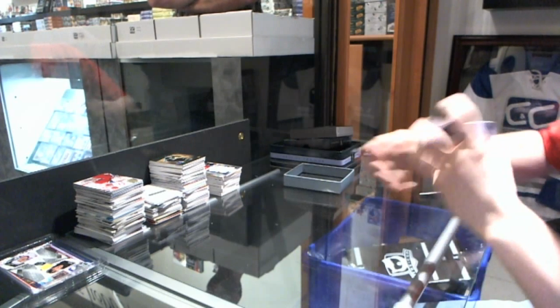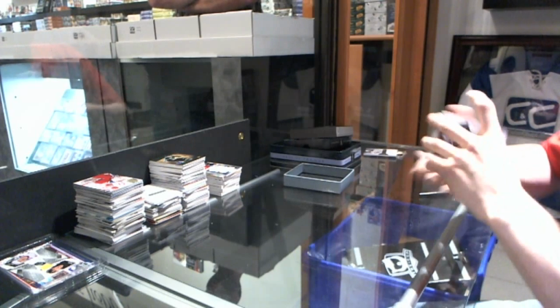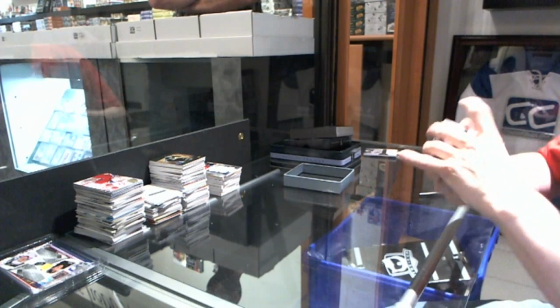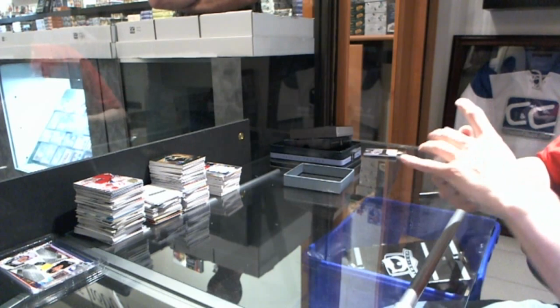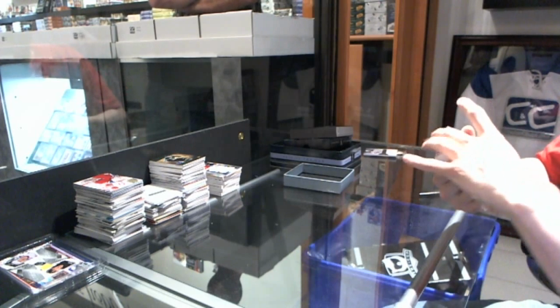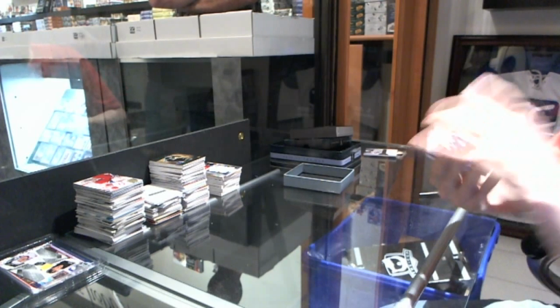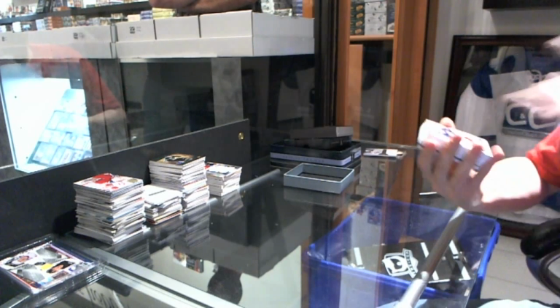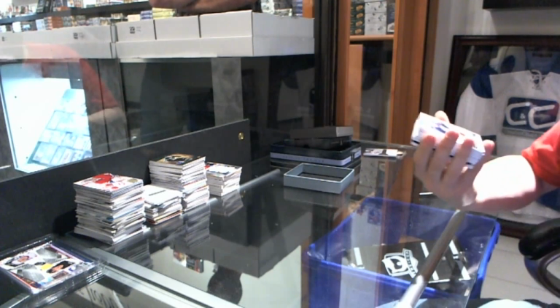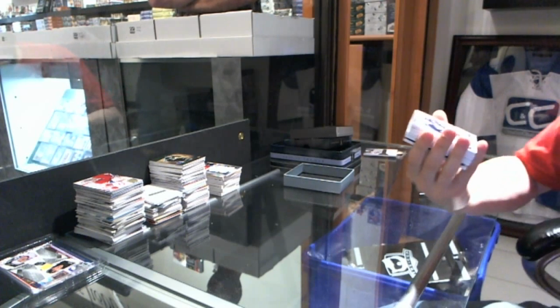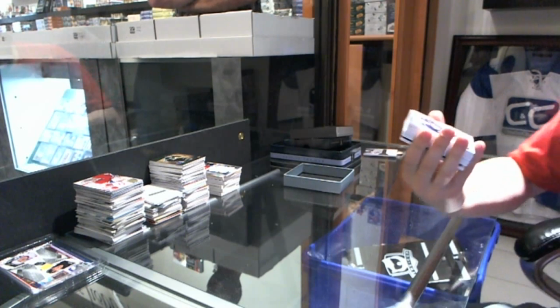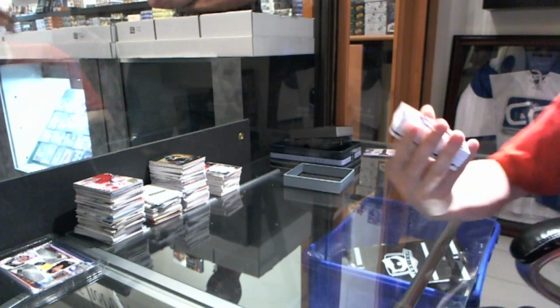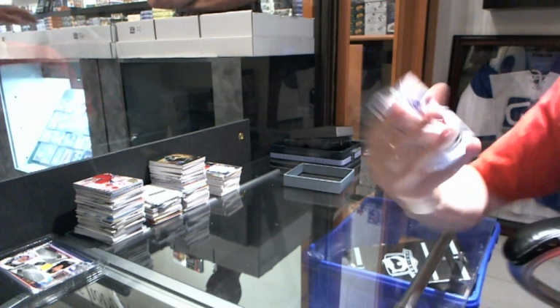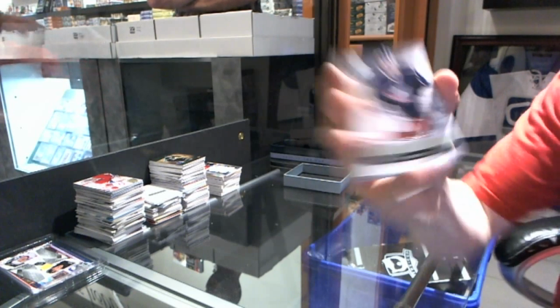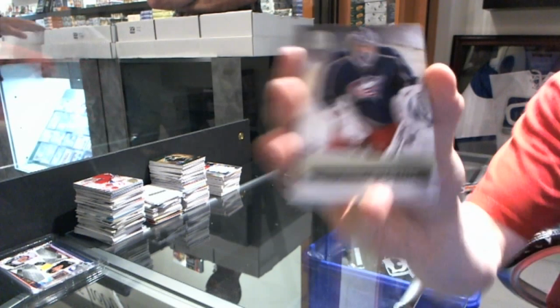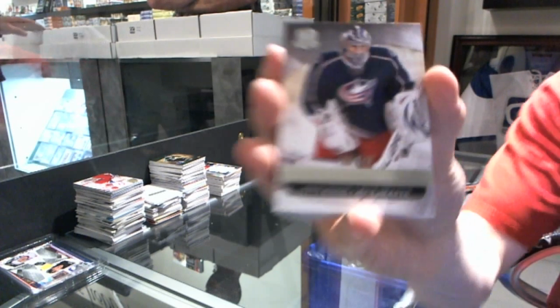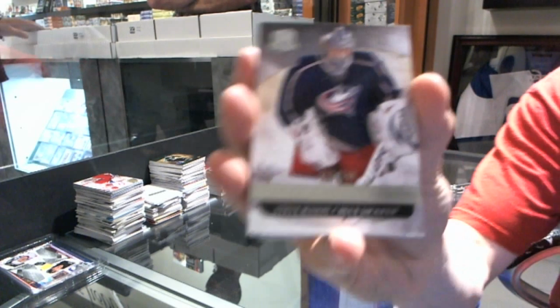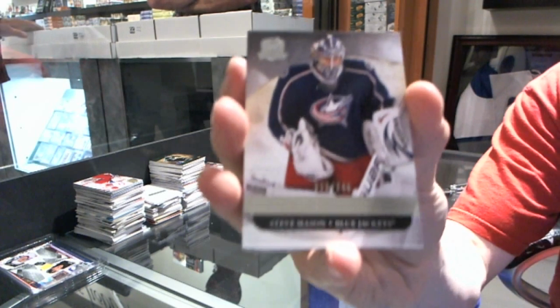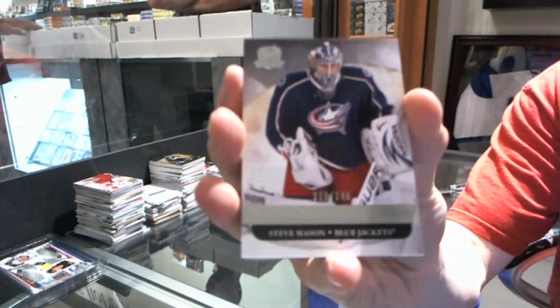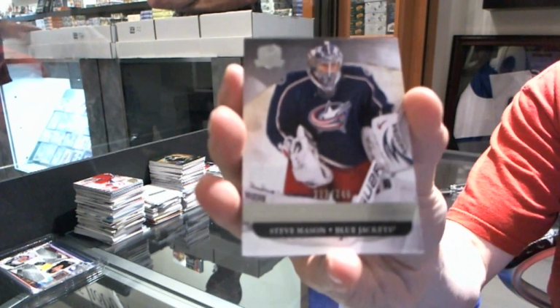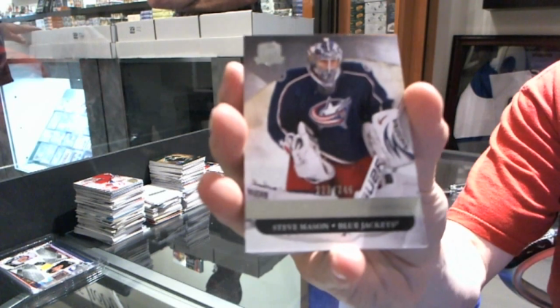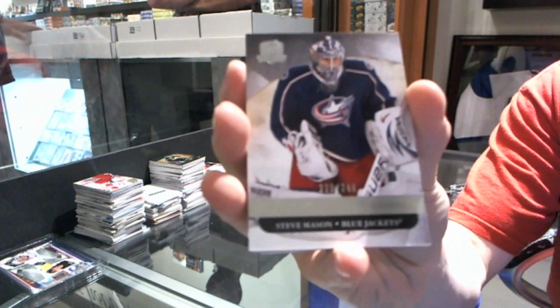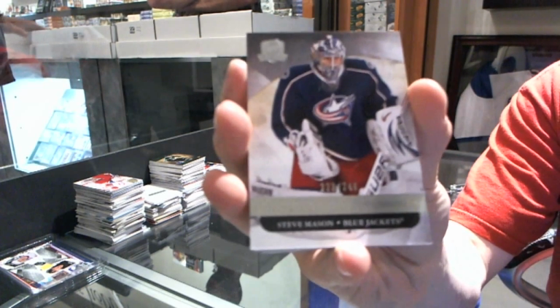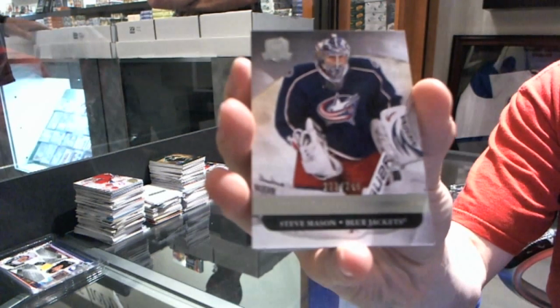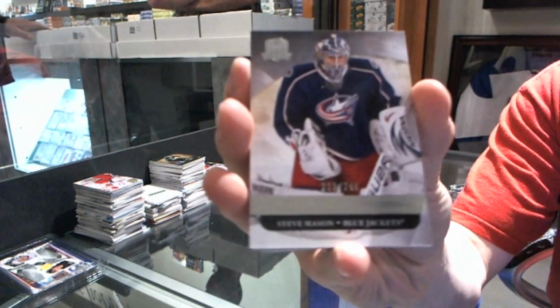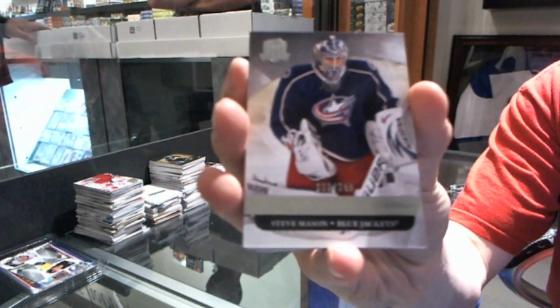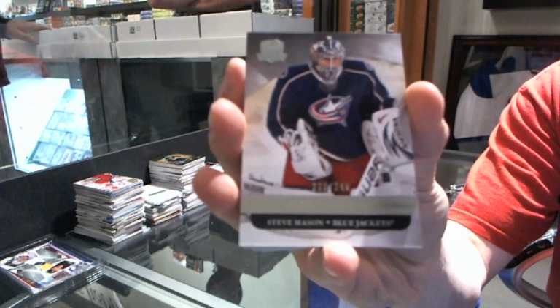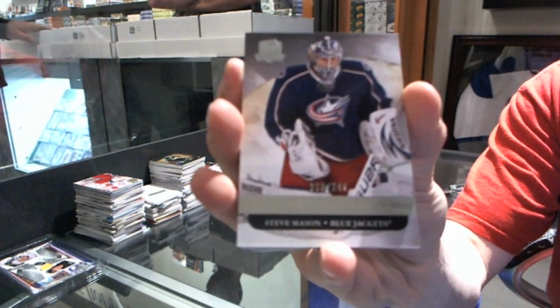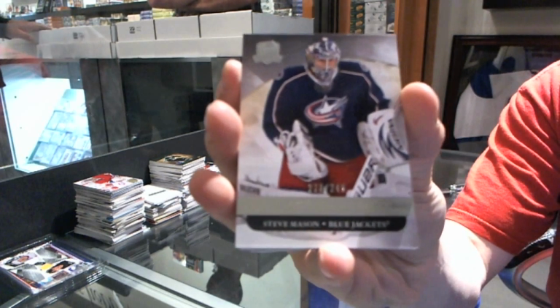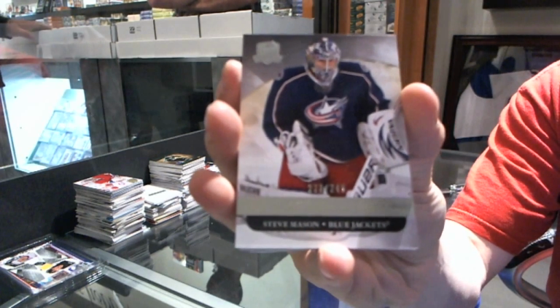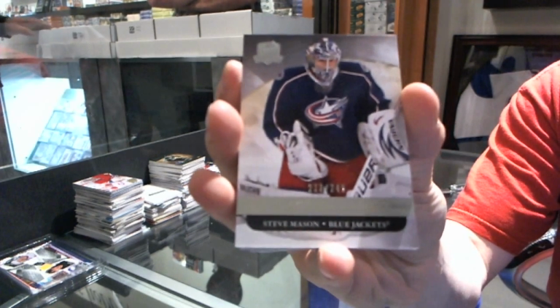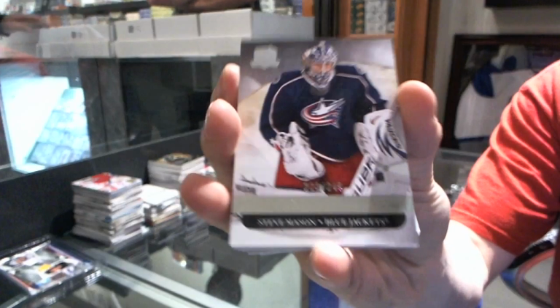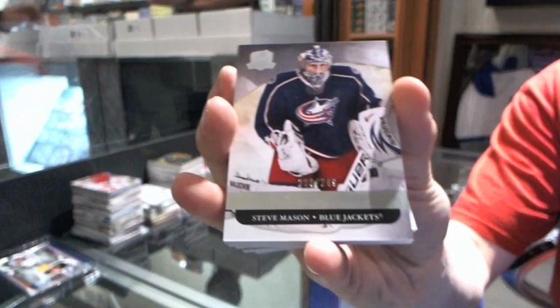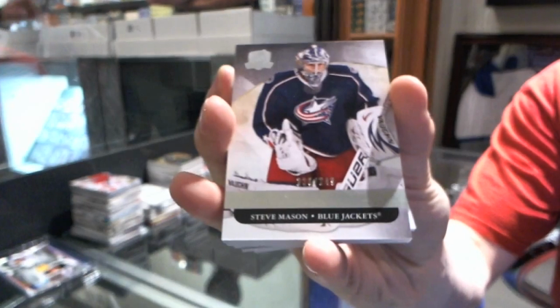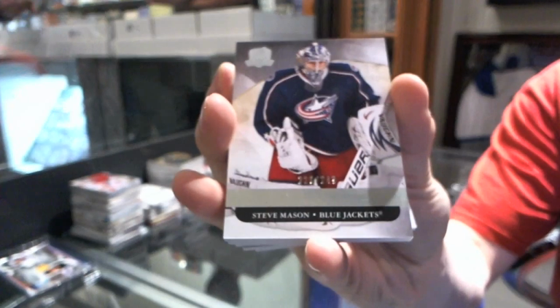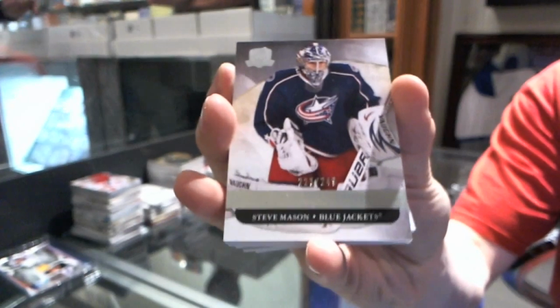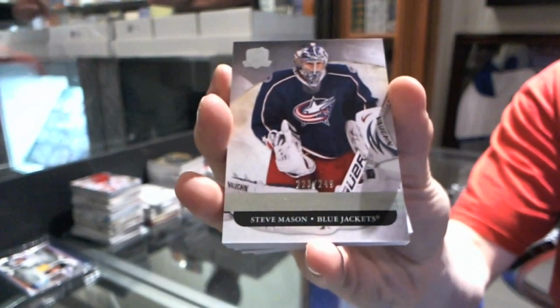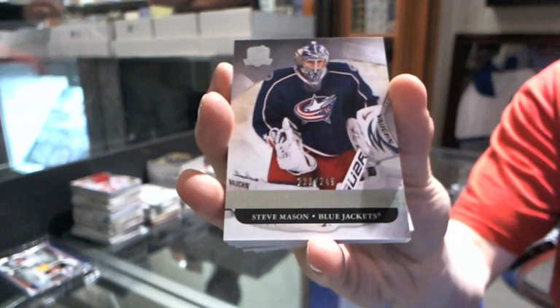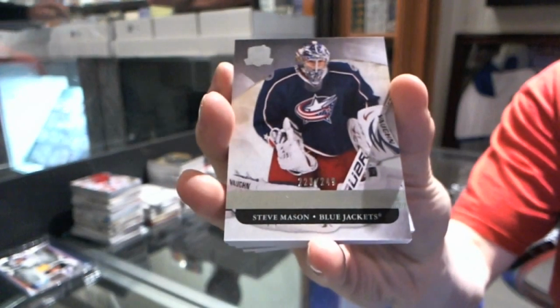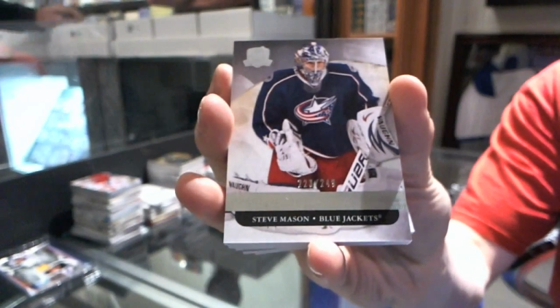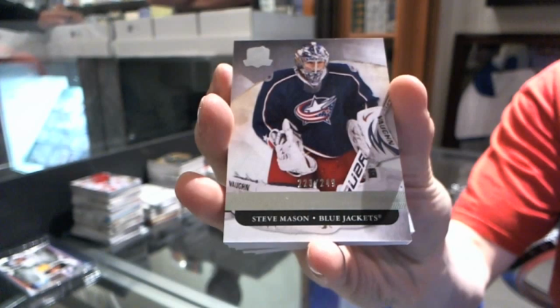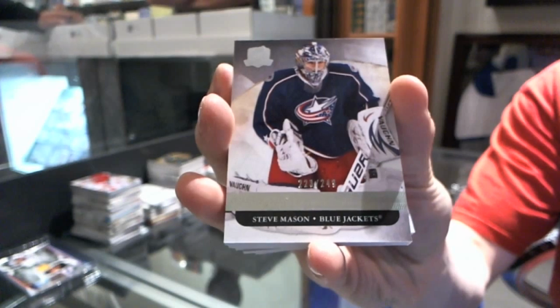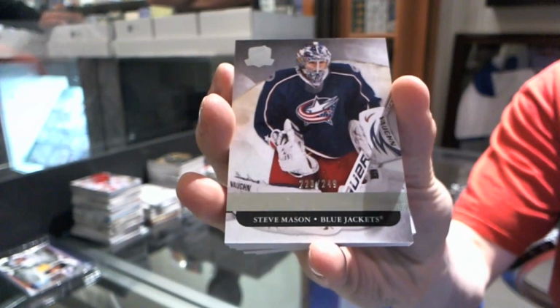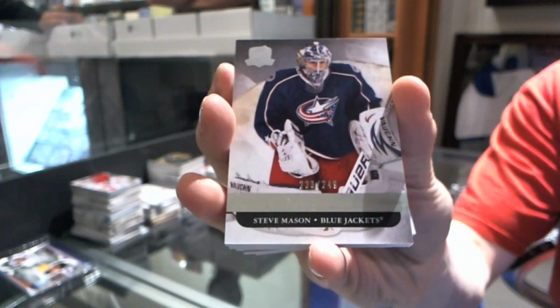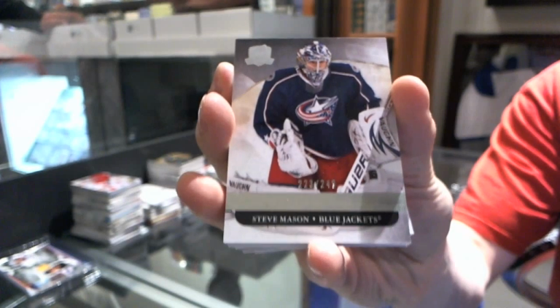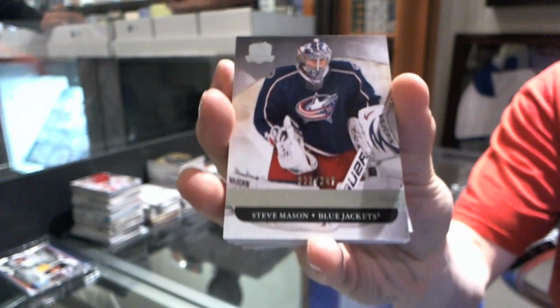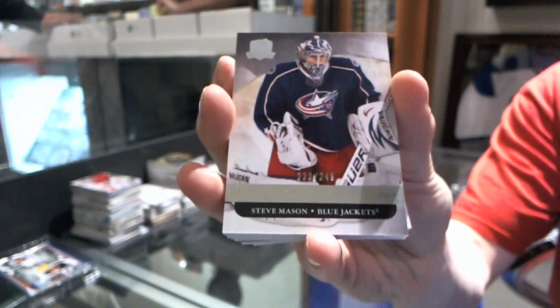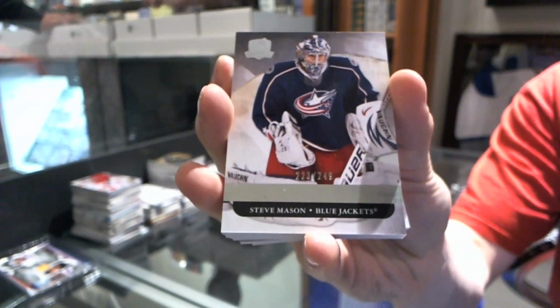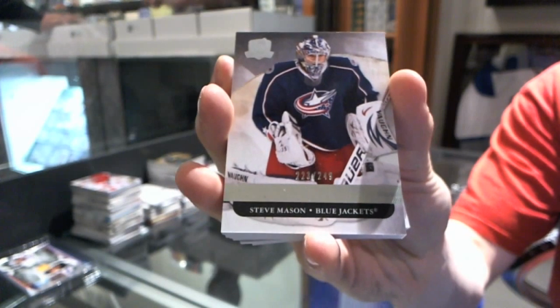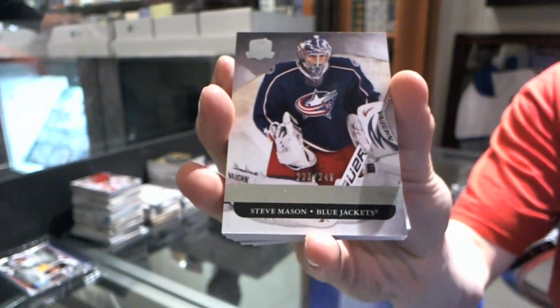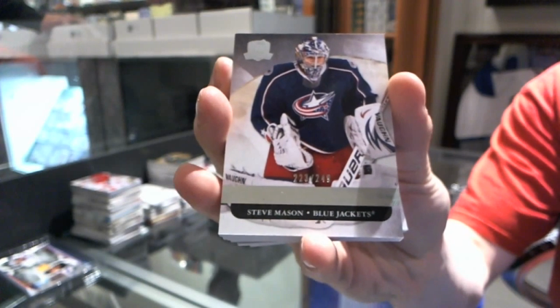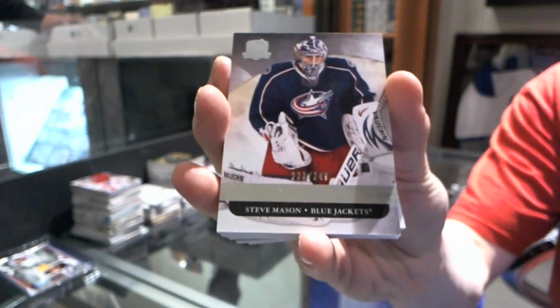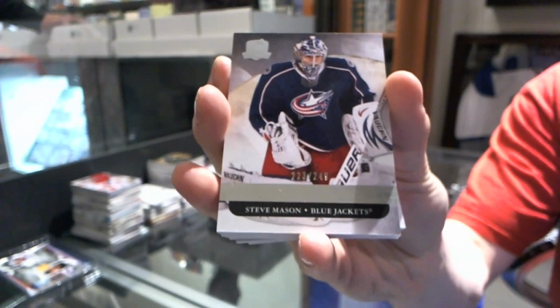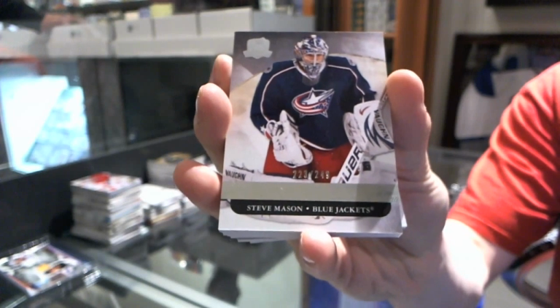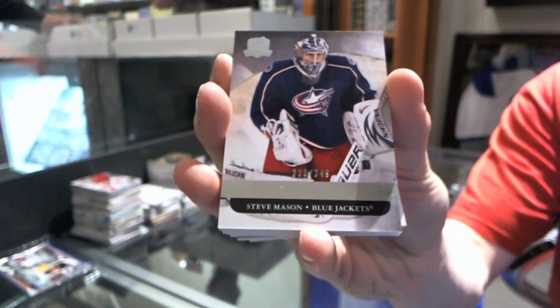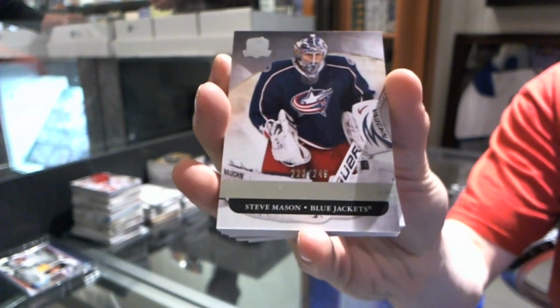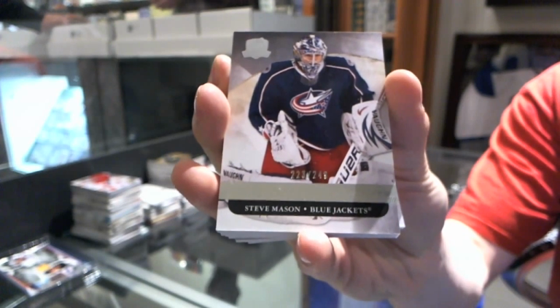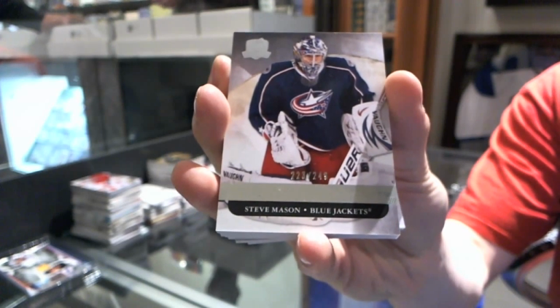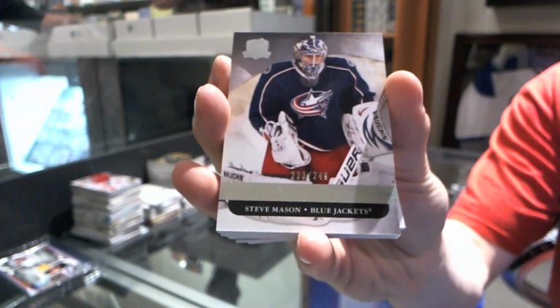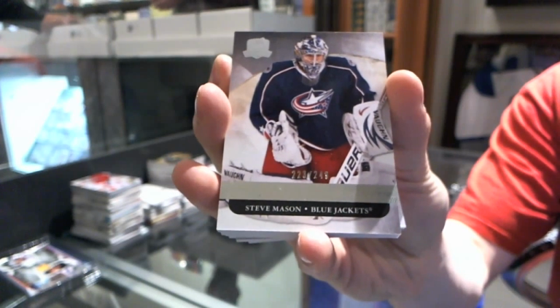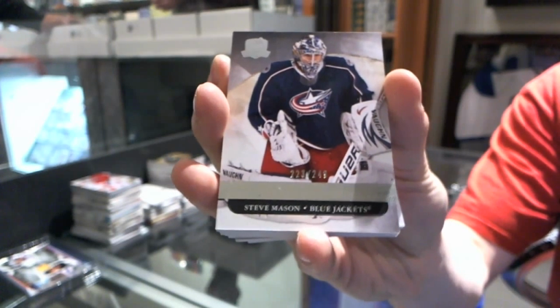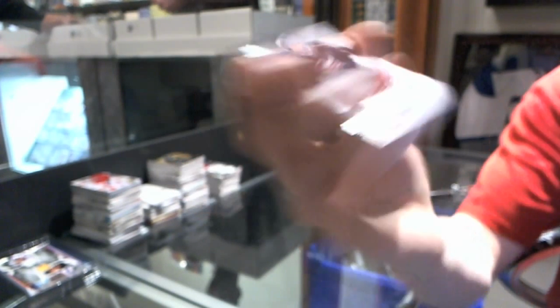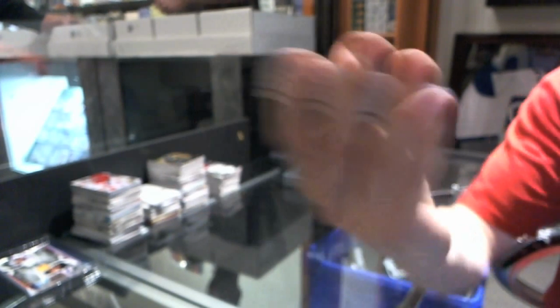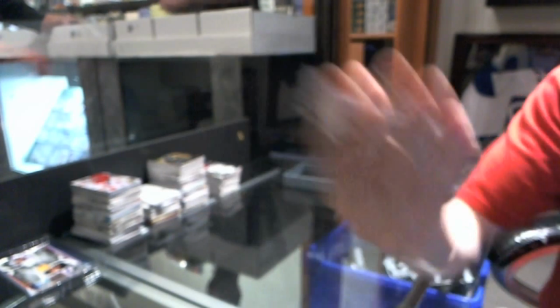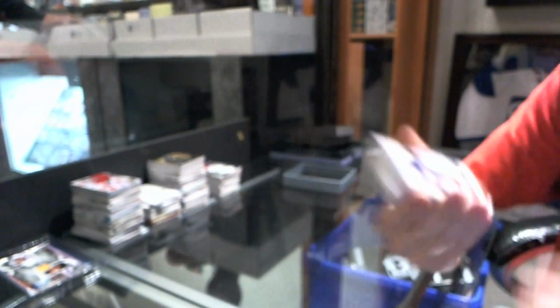We've got a base card number 249 for the Columbus Blue Jackets — Steve Mason.